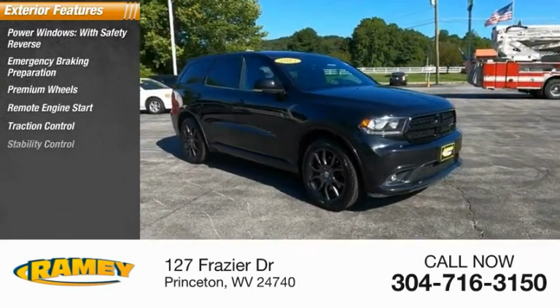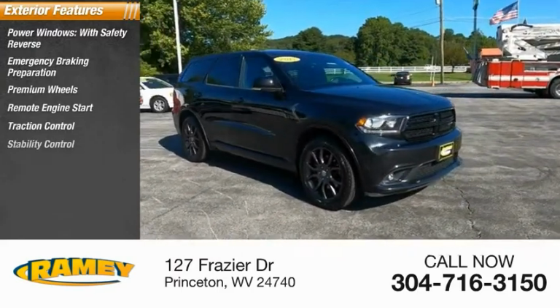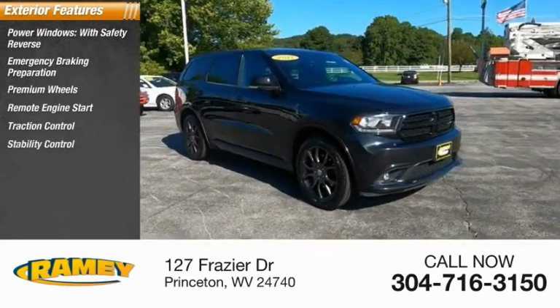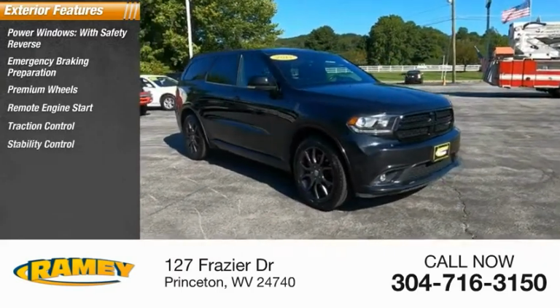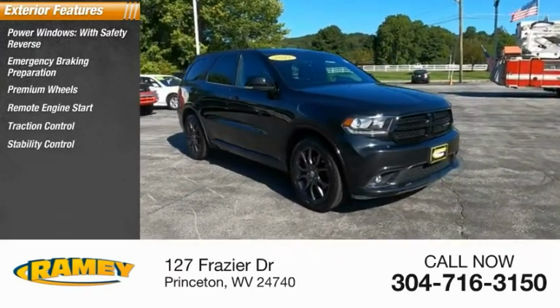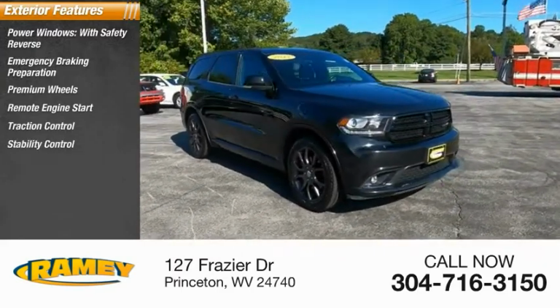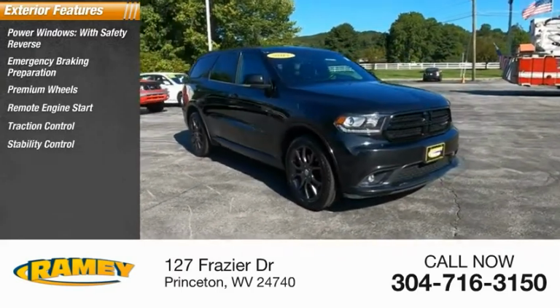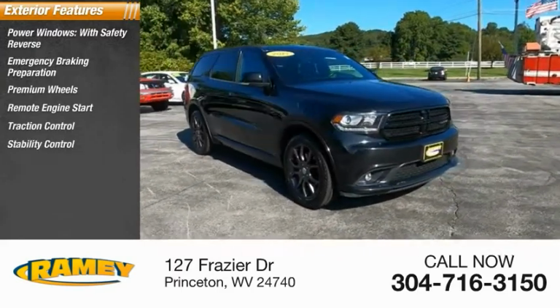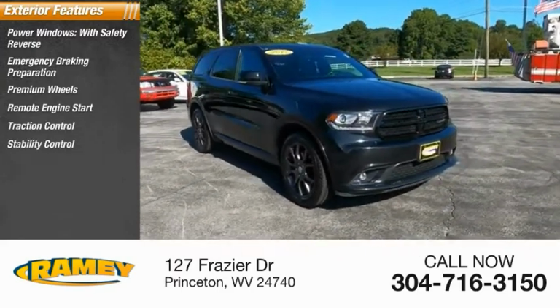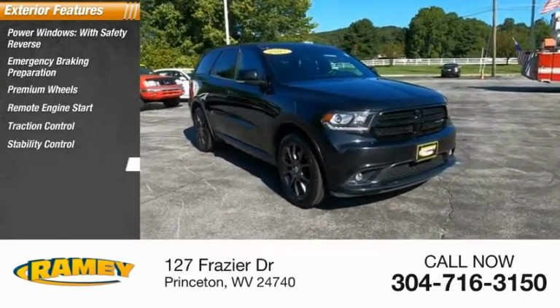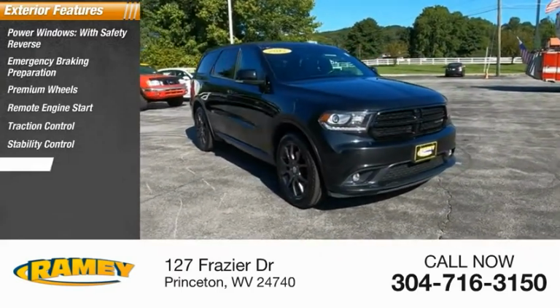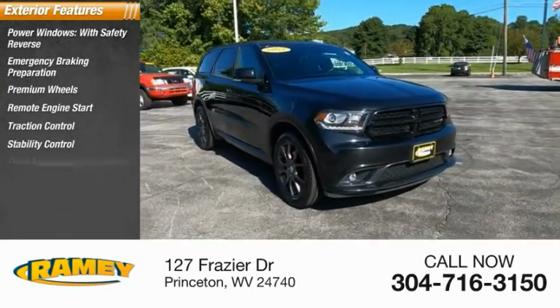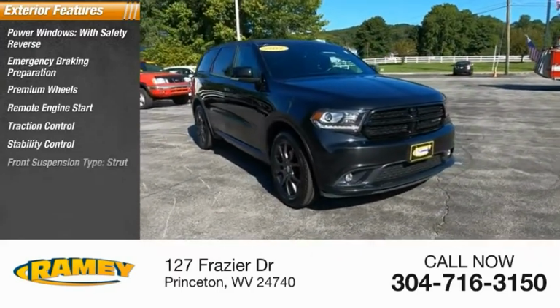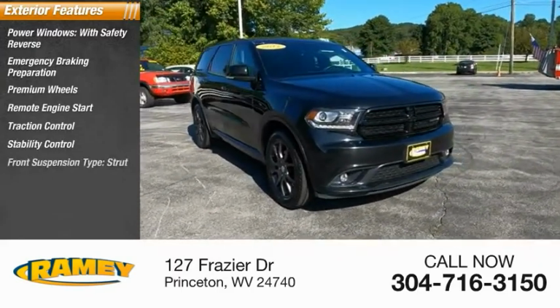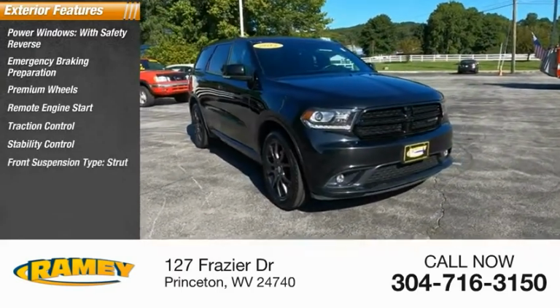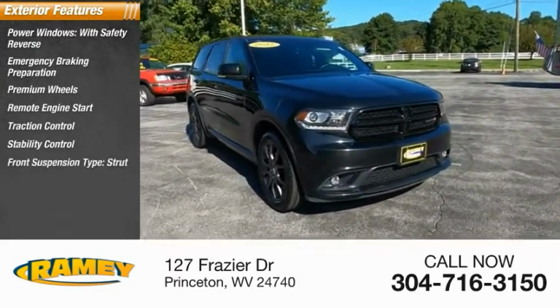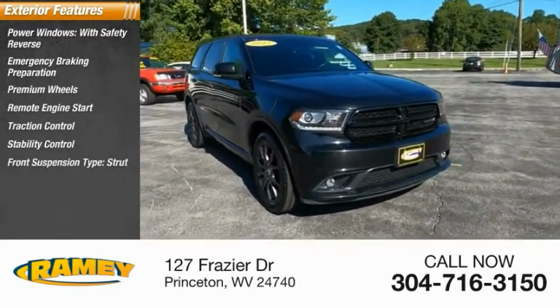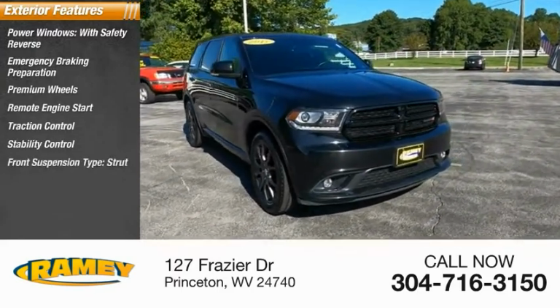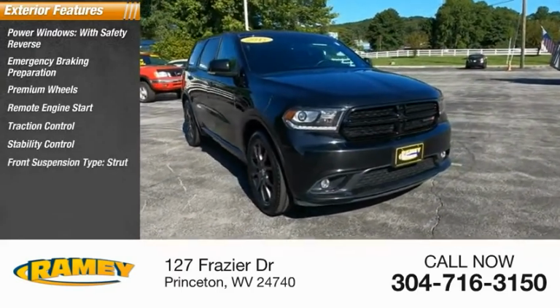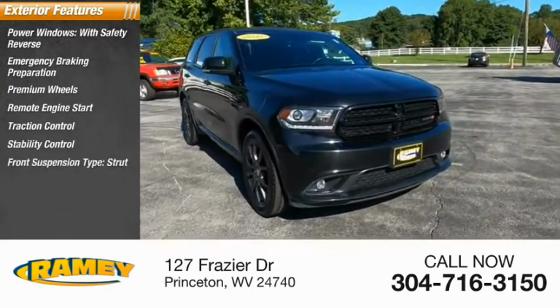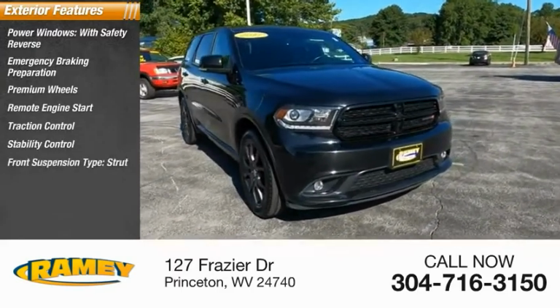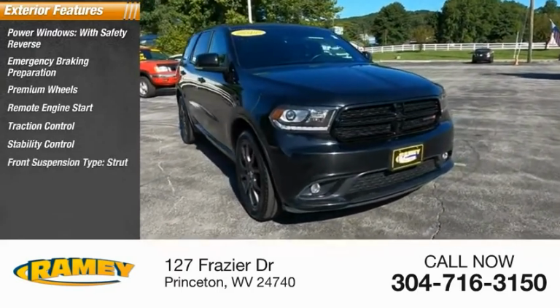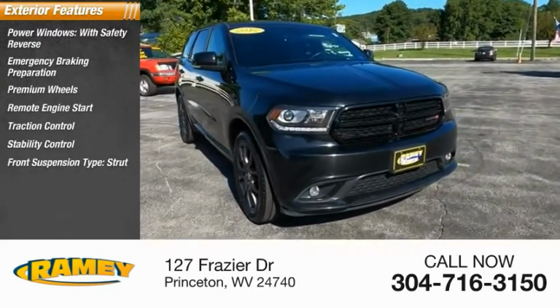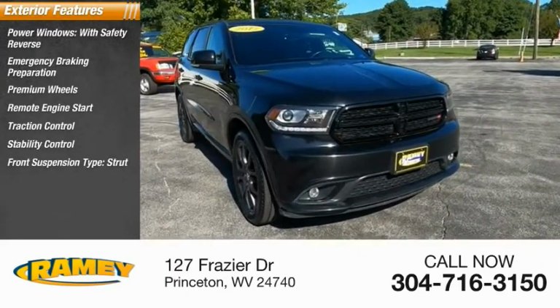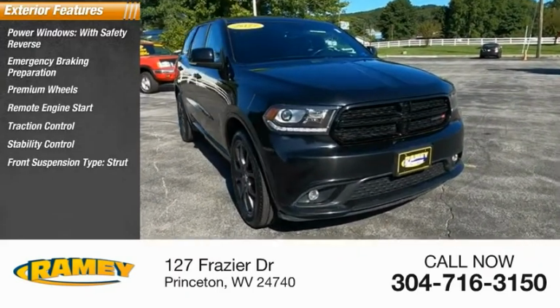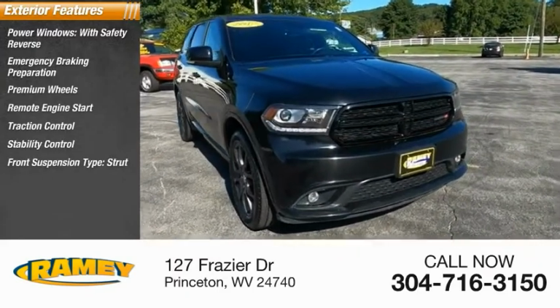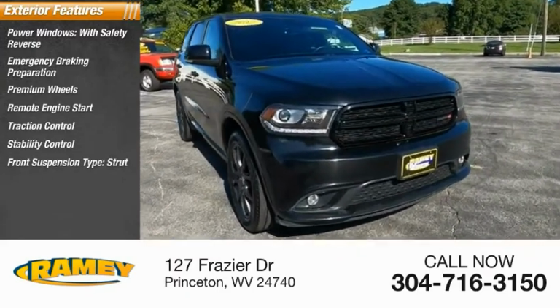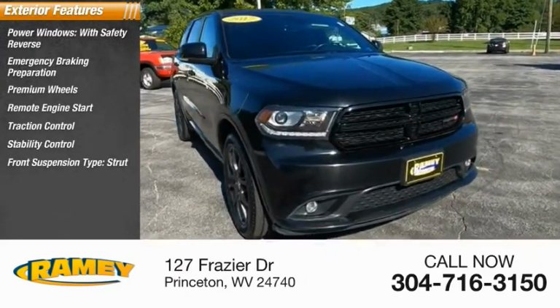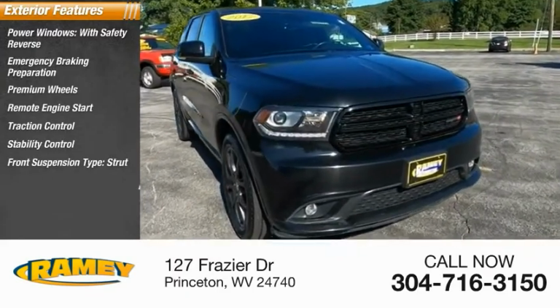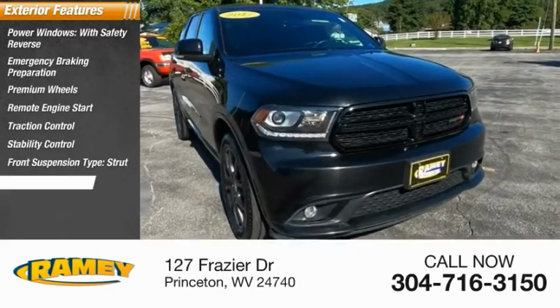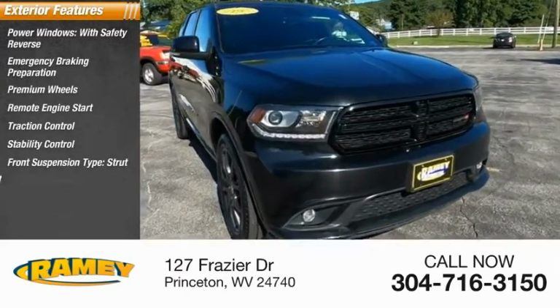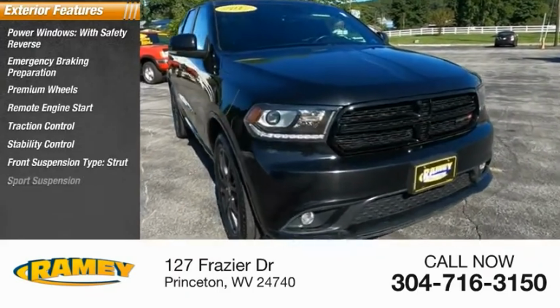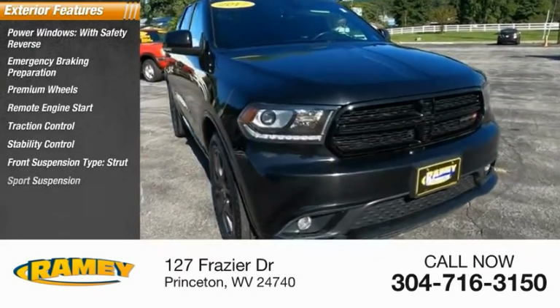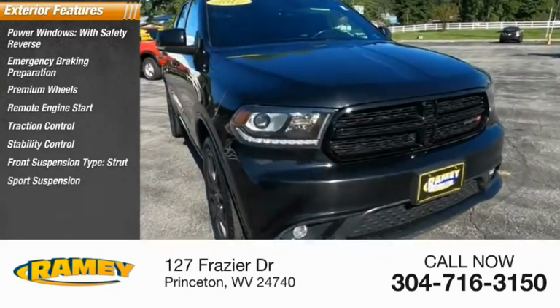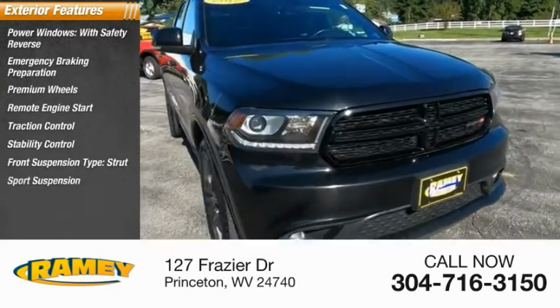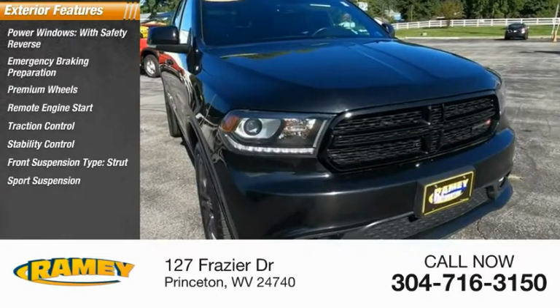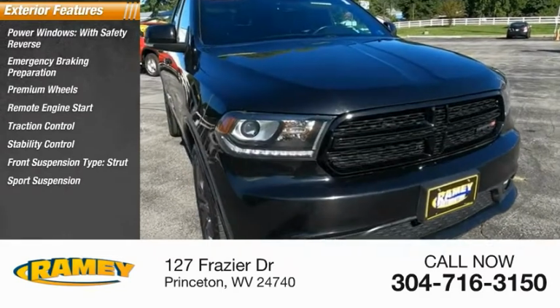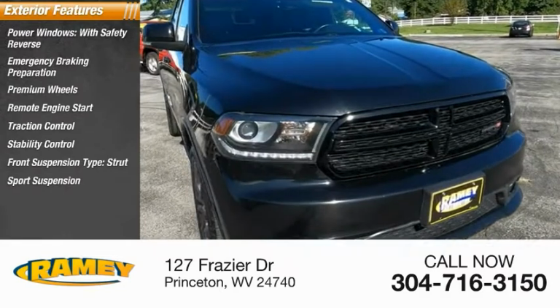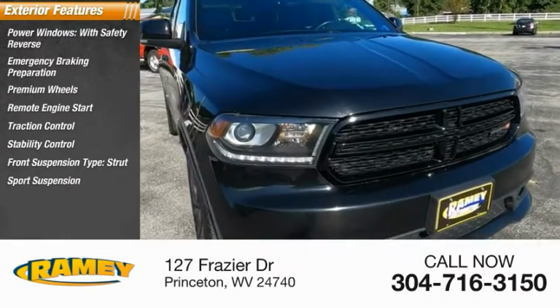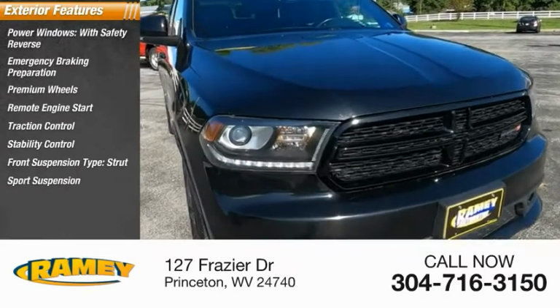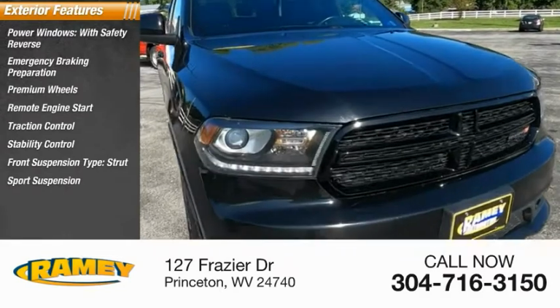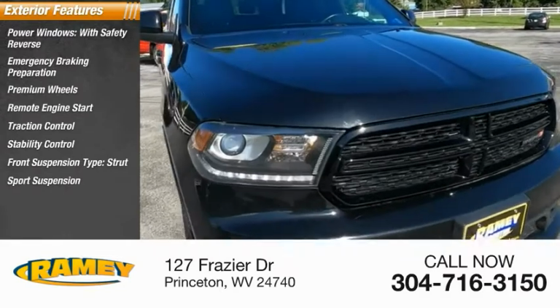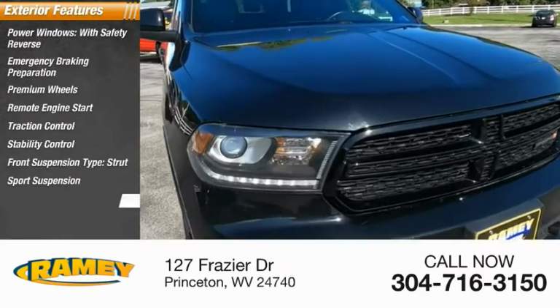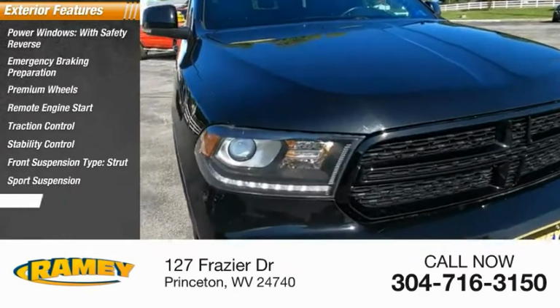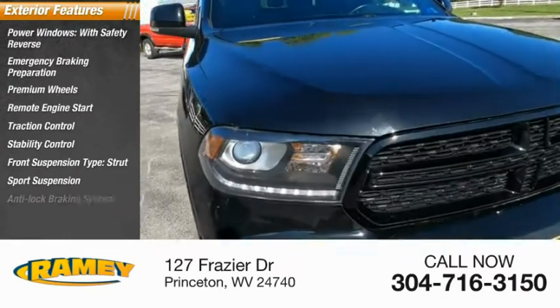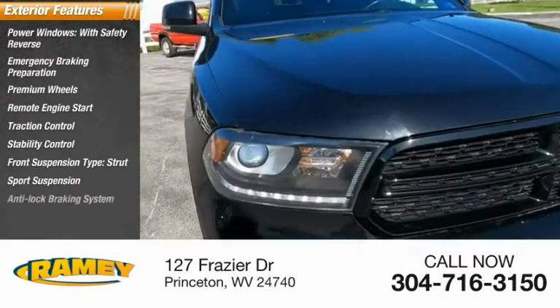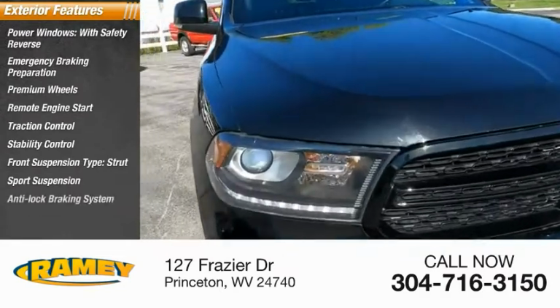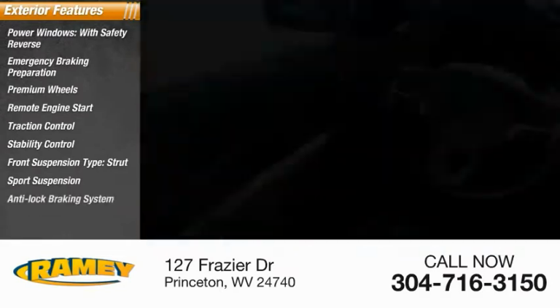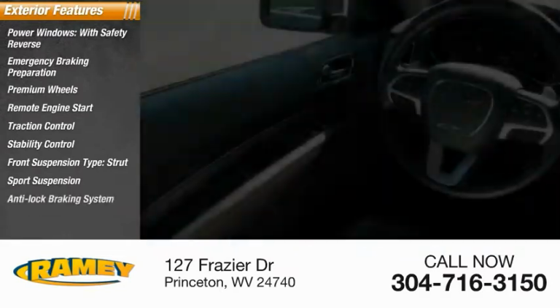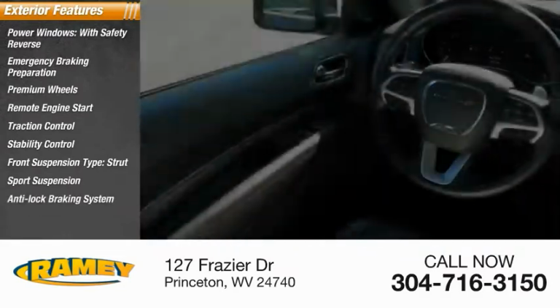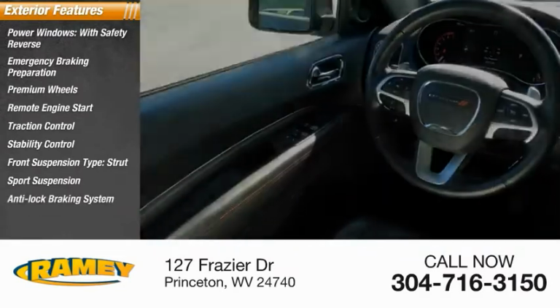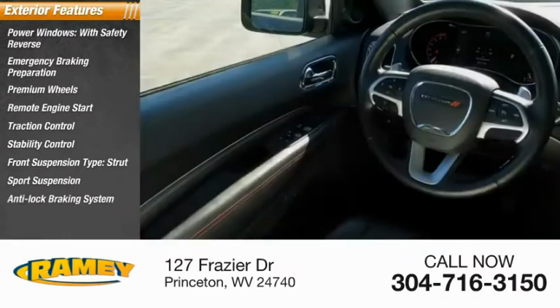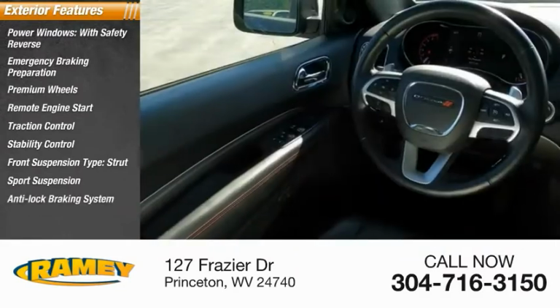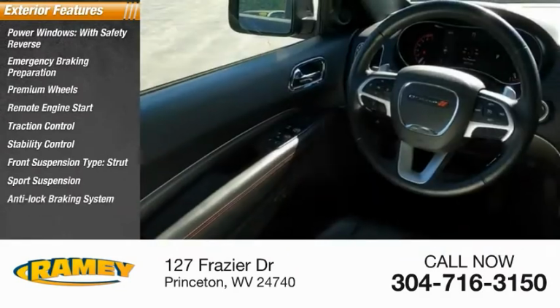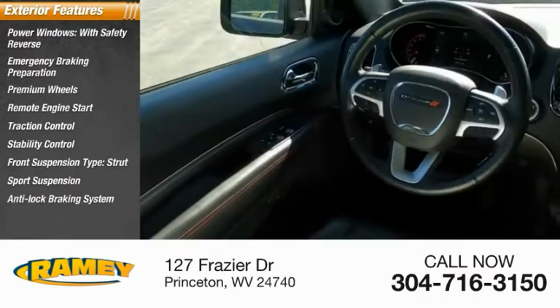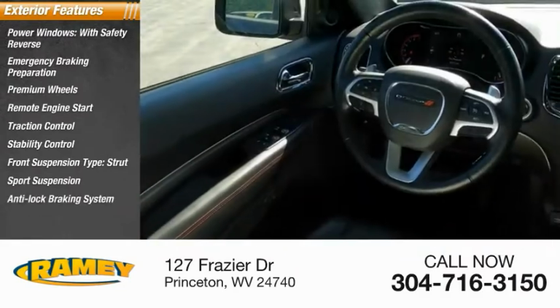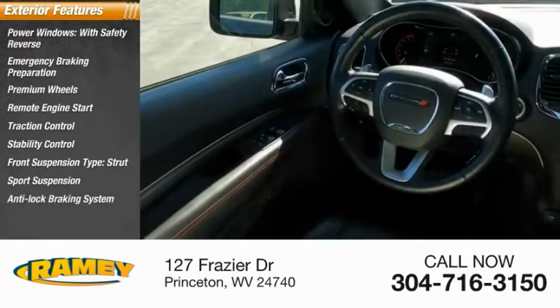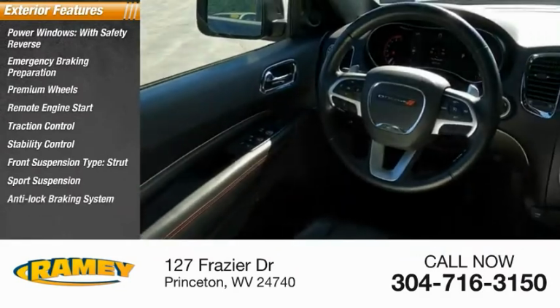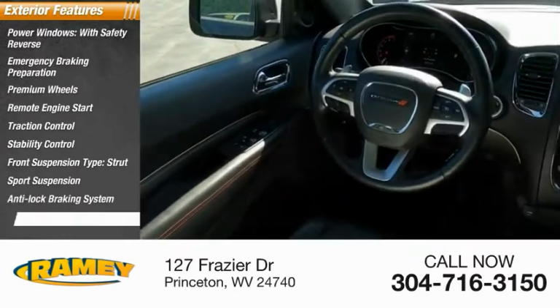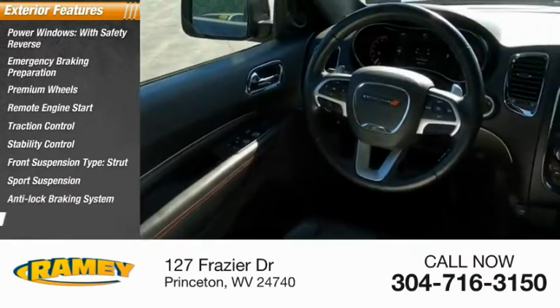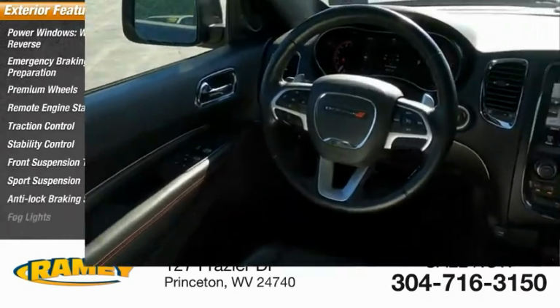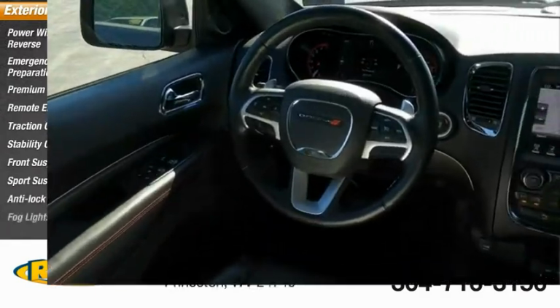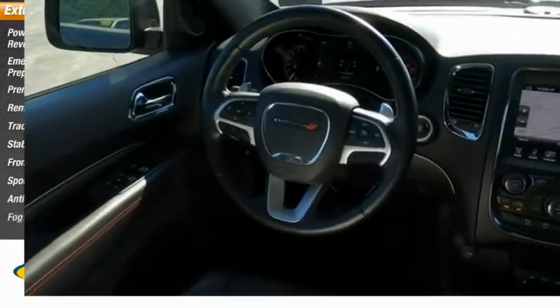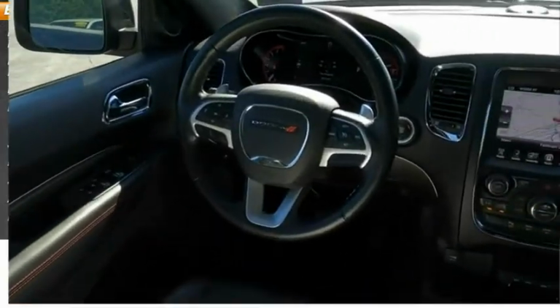Traction control, stability control, front suspension type strut, sports suspension, anti-lock braking system, fog lights.